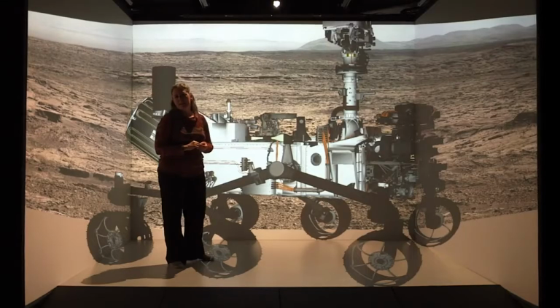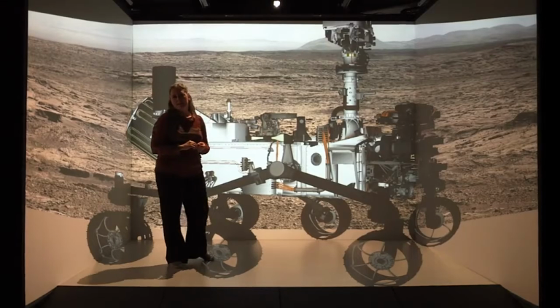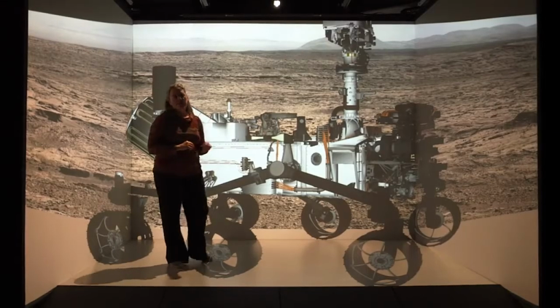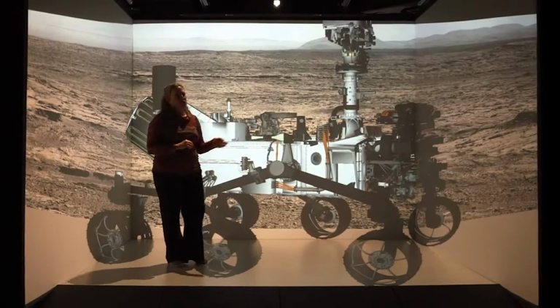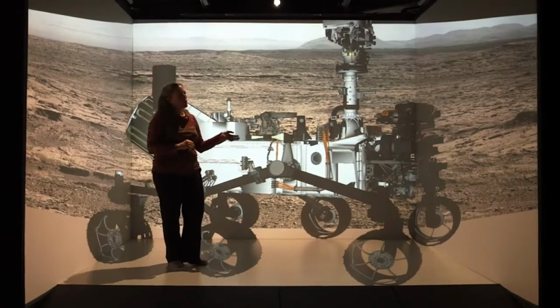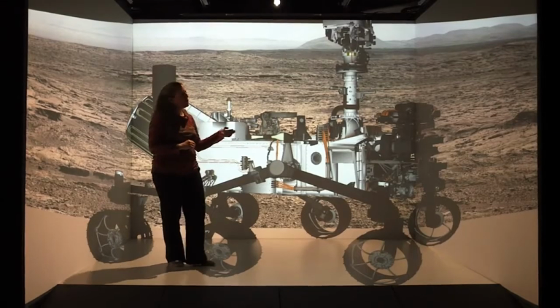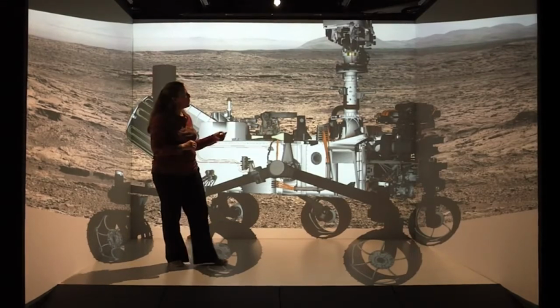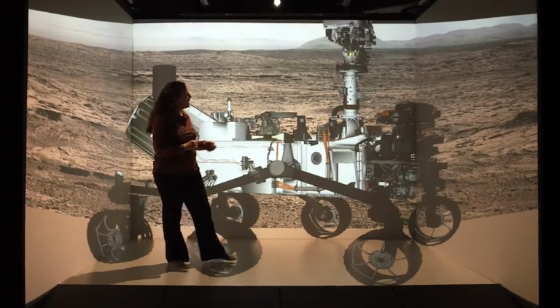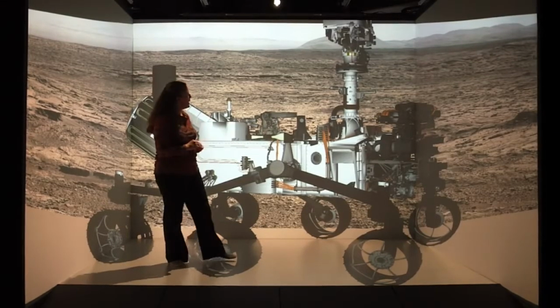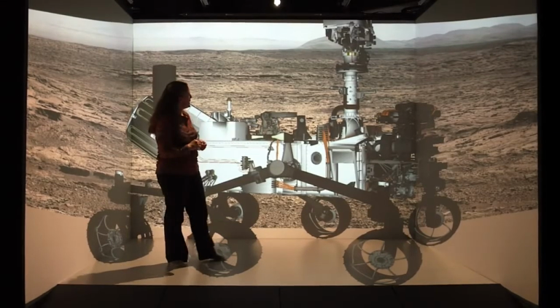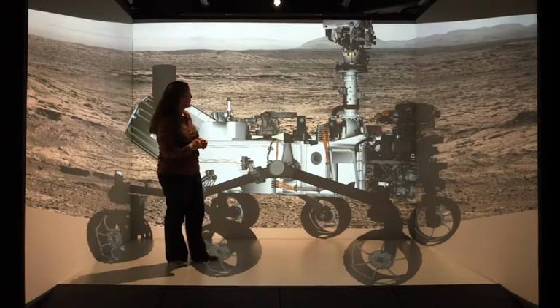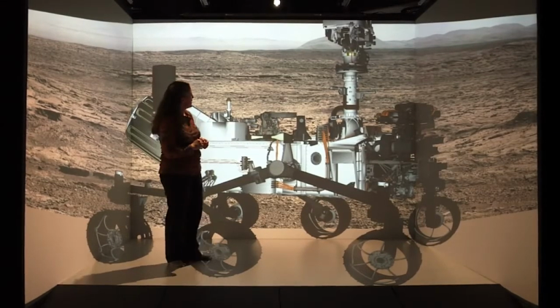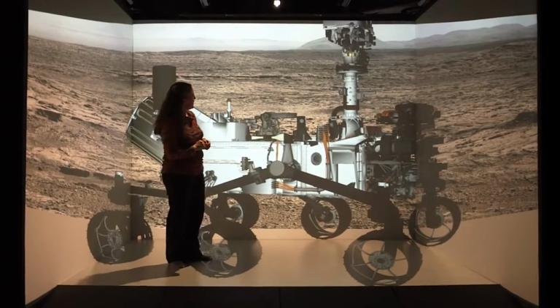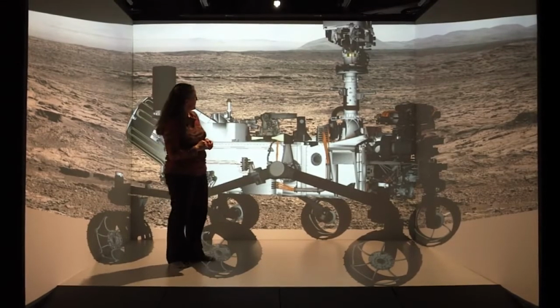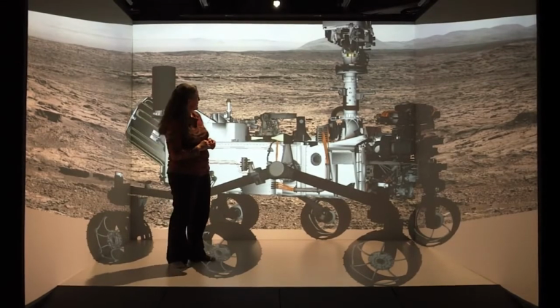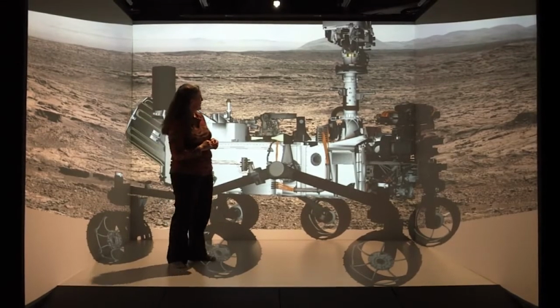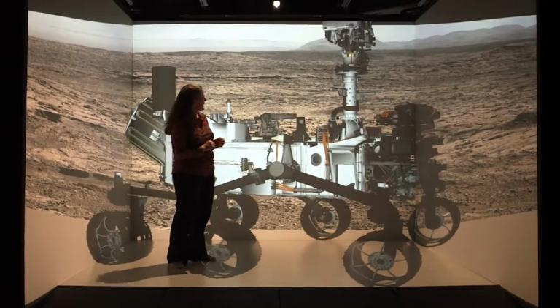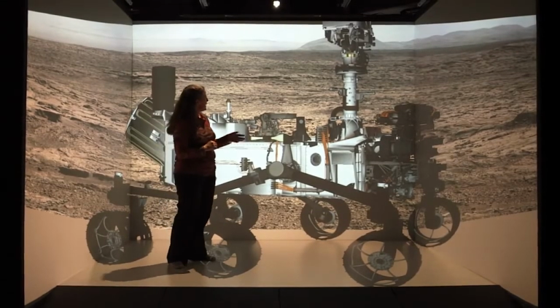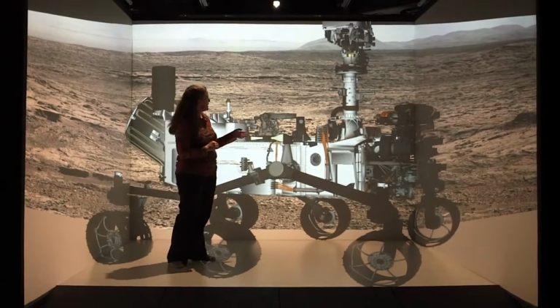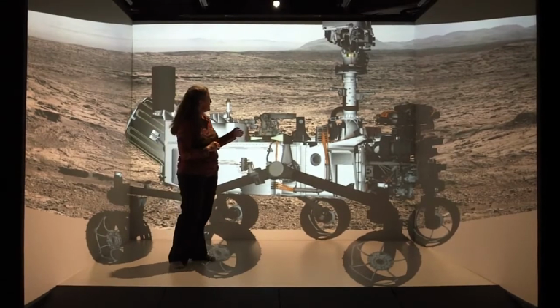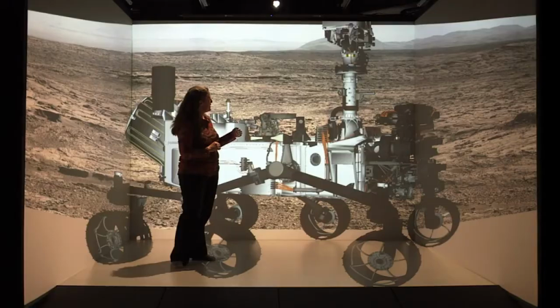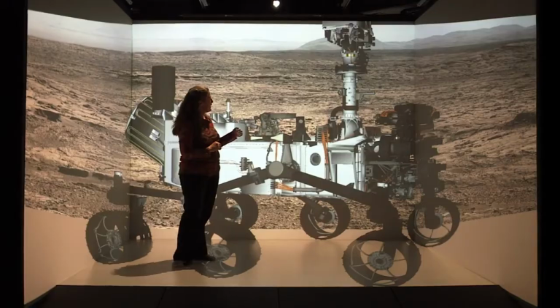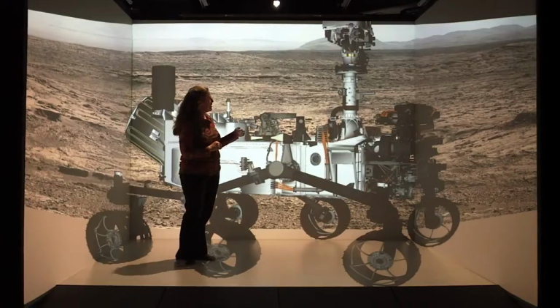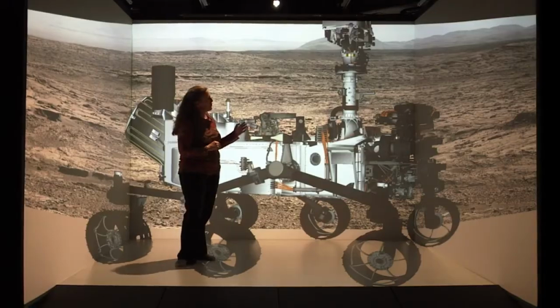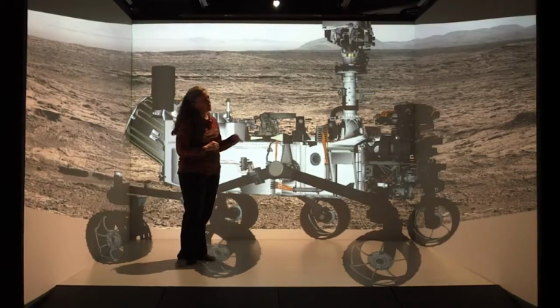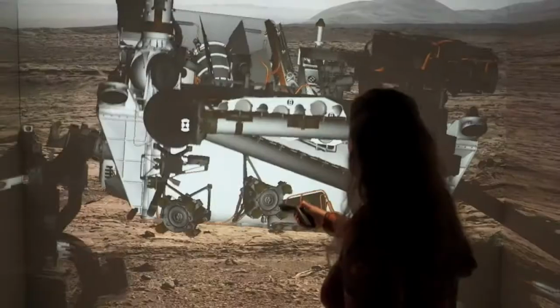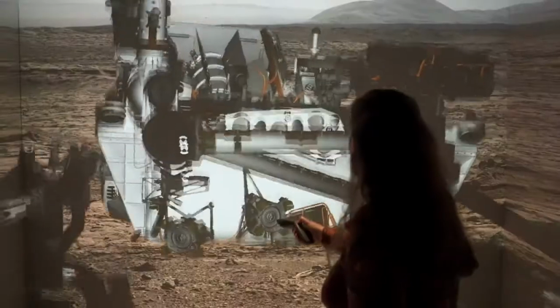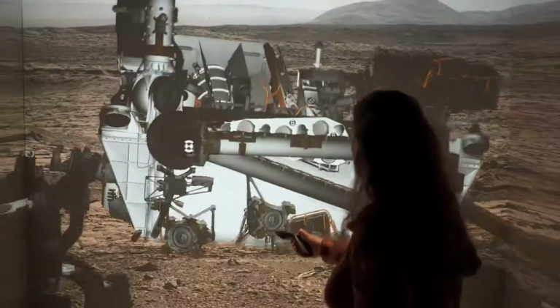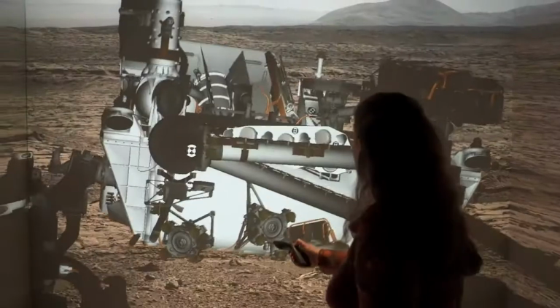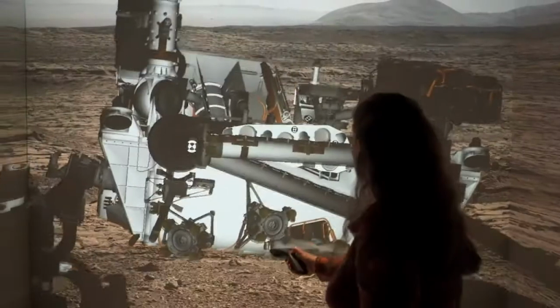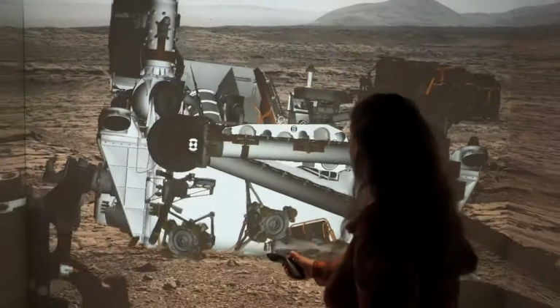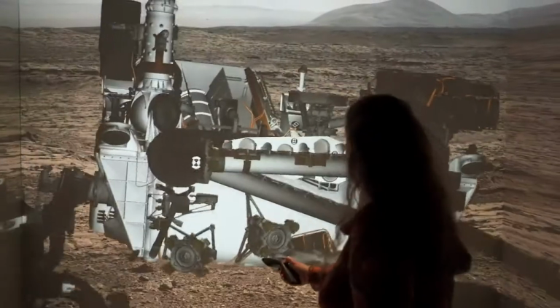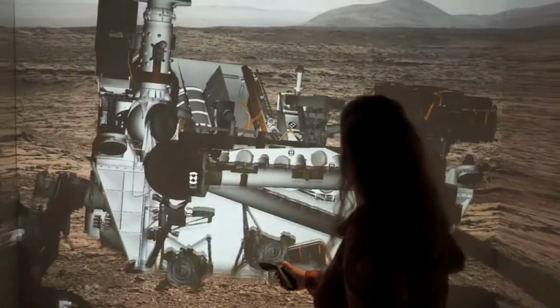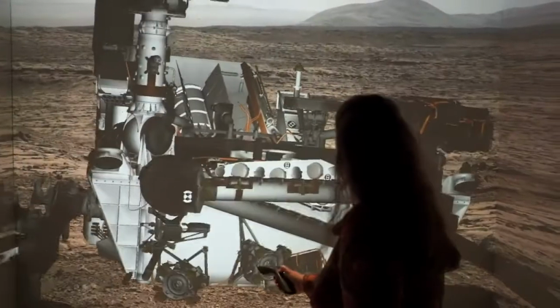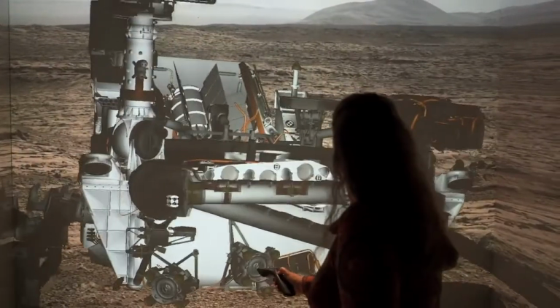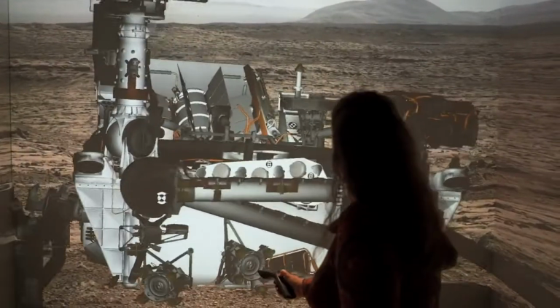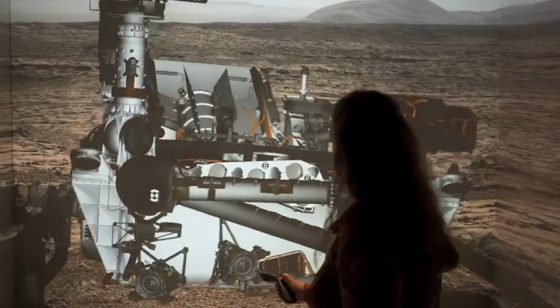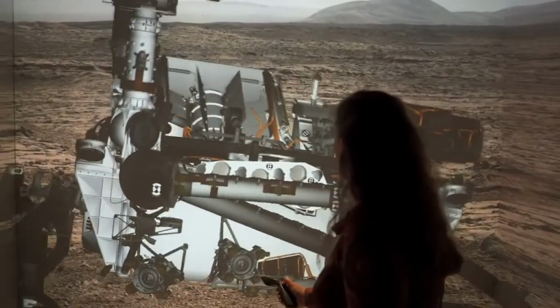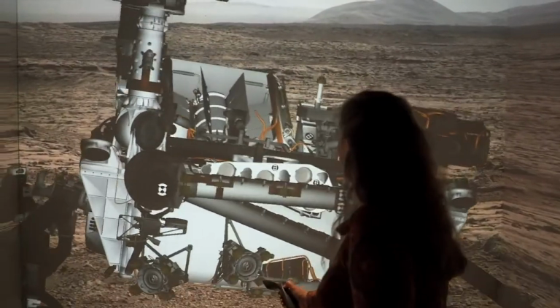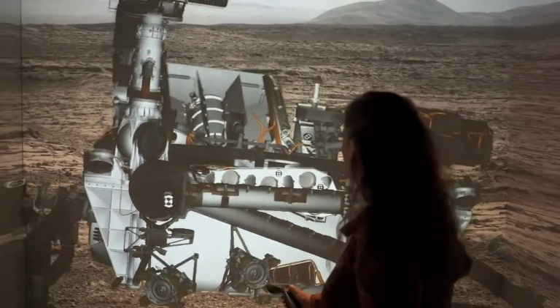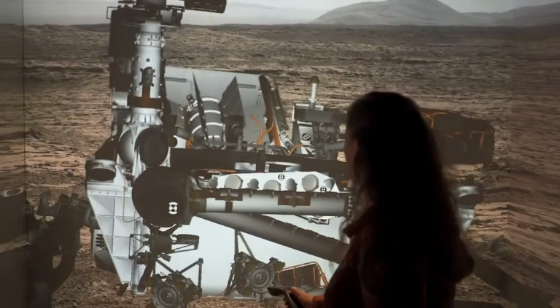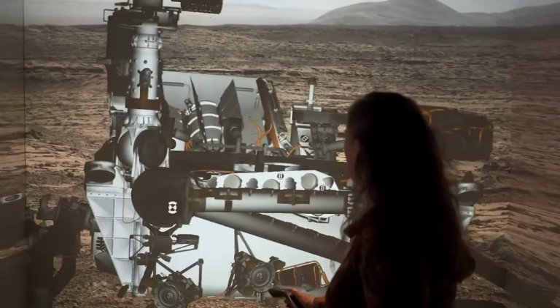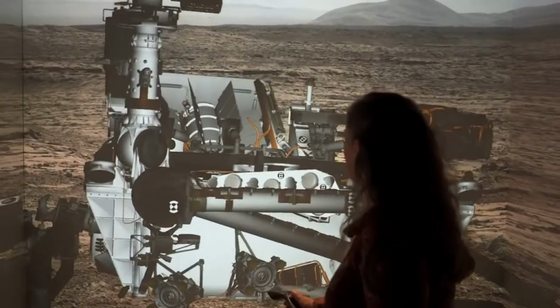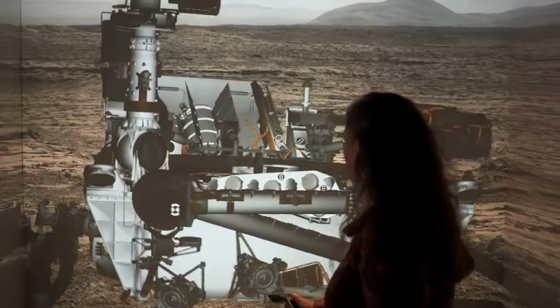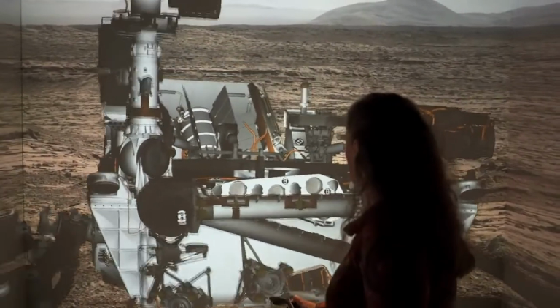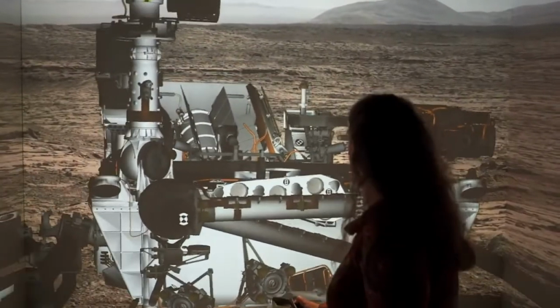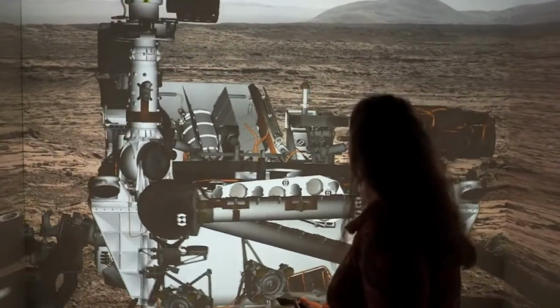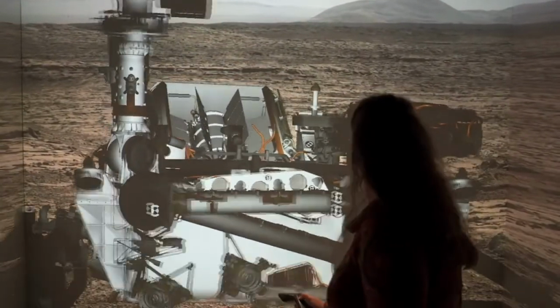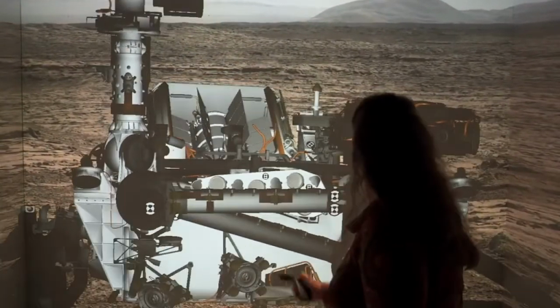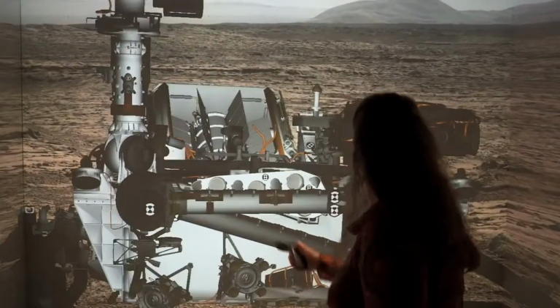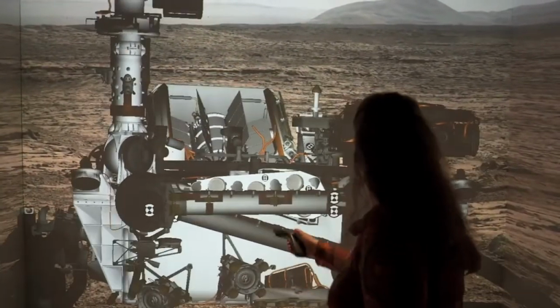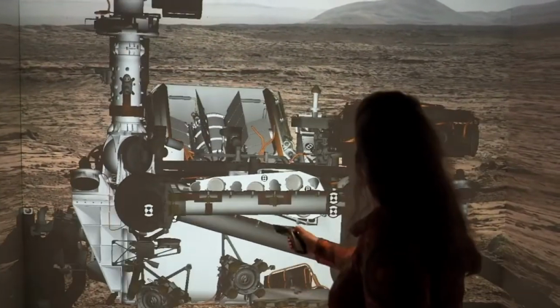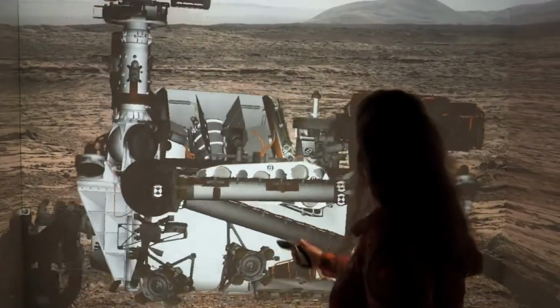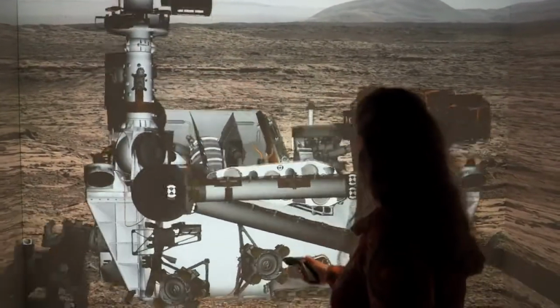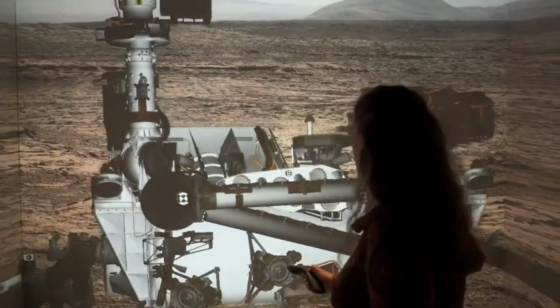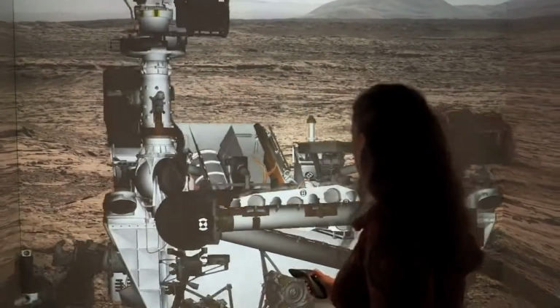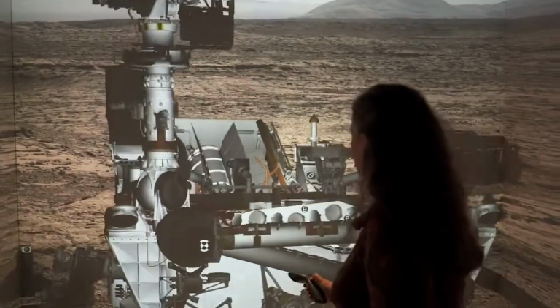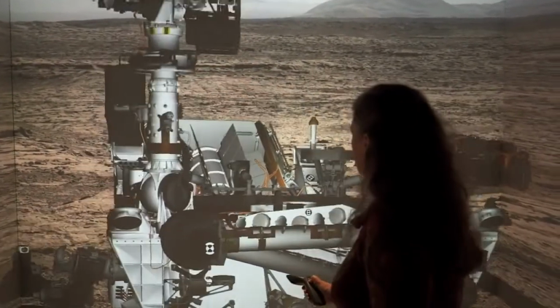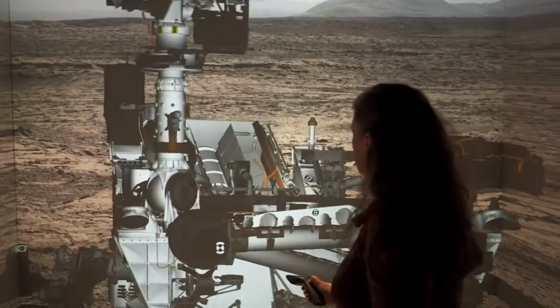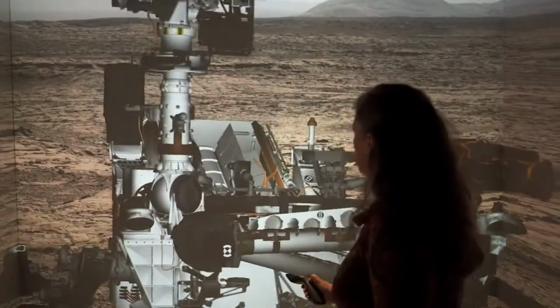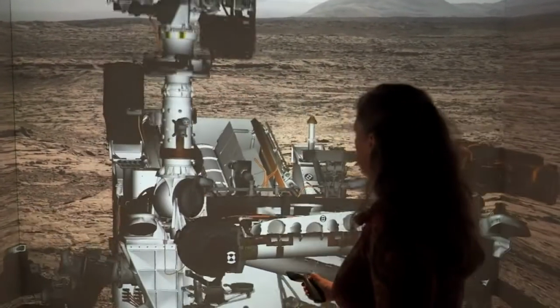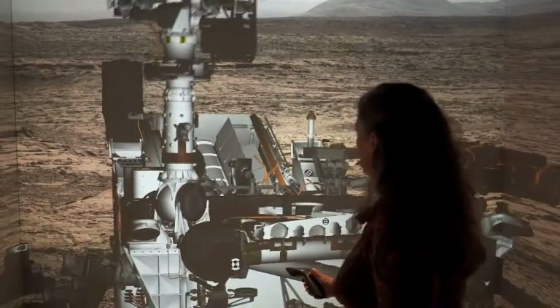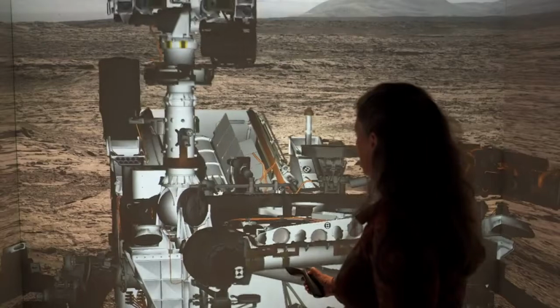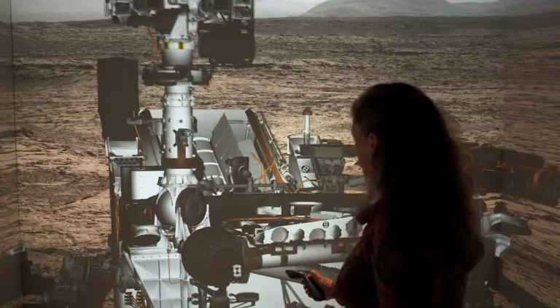We typically get data from the rover about four times a day, but it's always long after anything's happened.